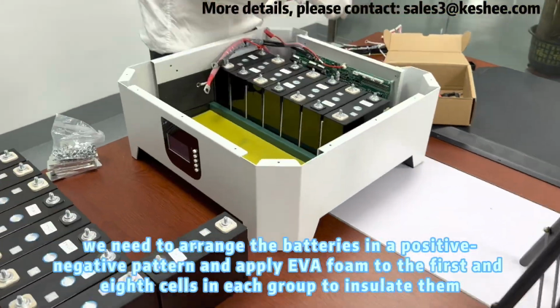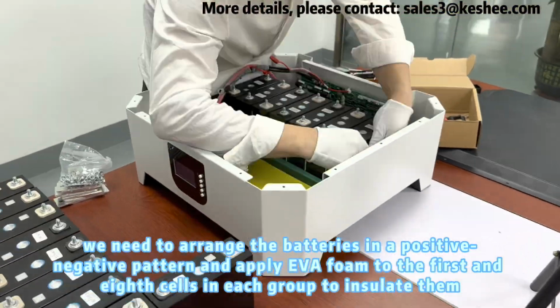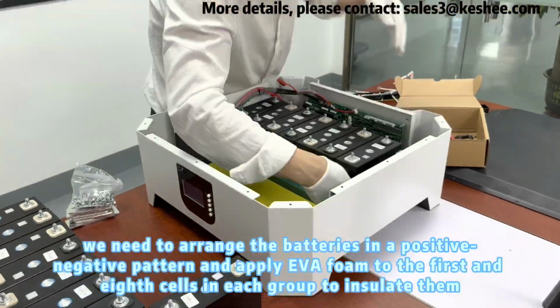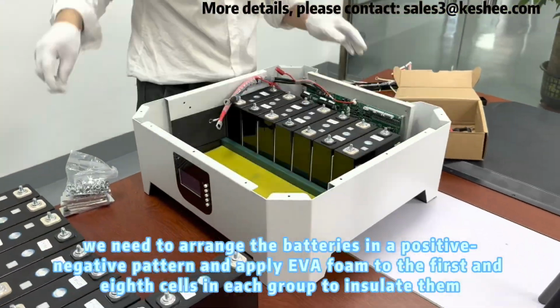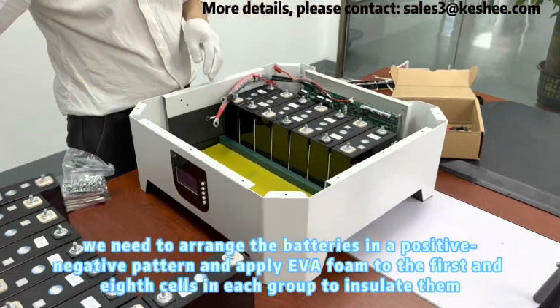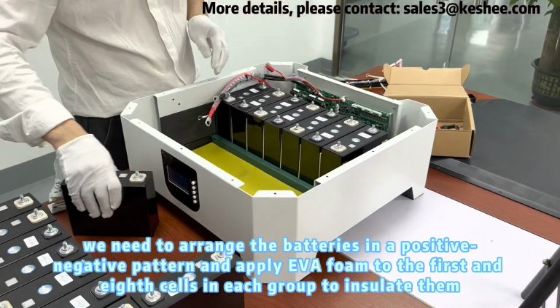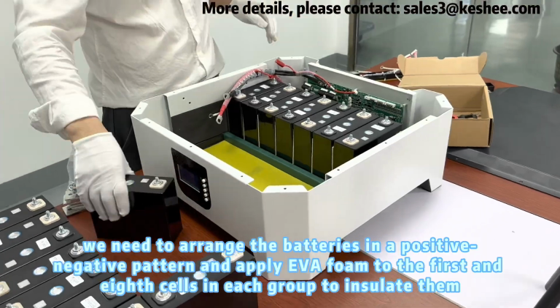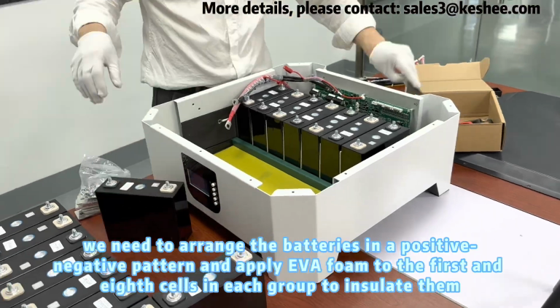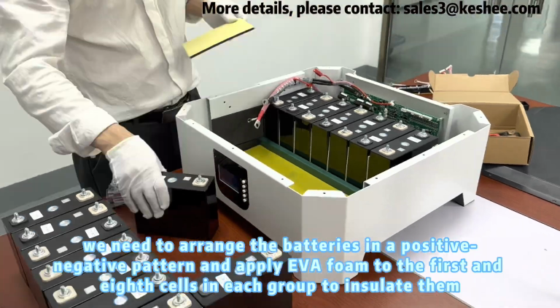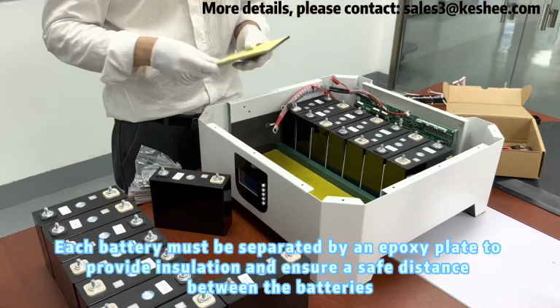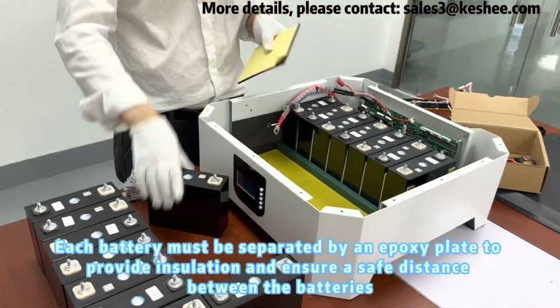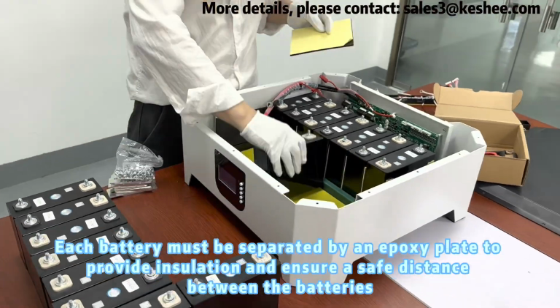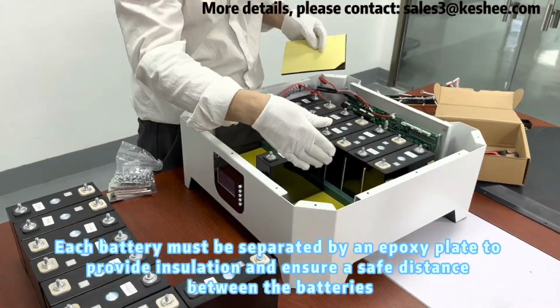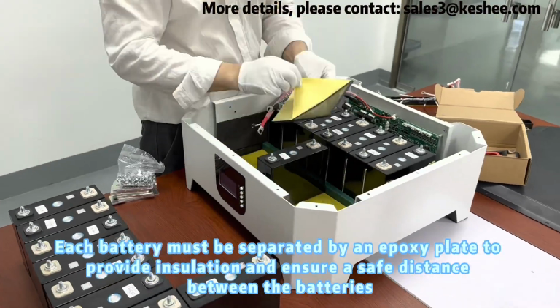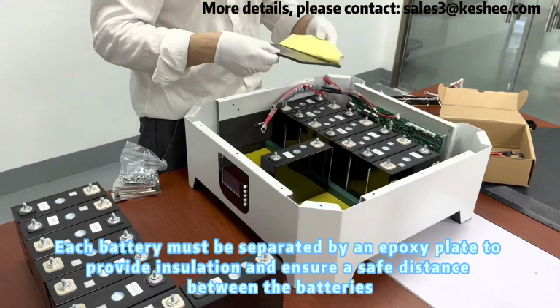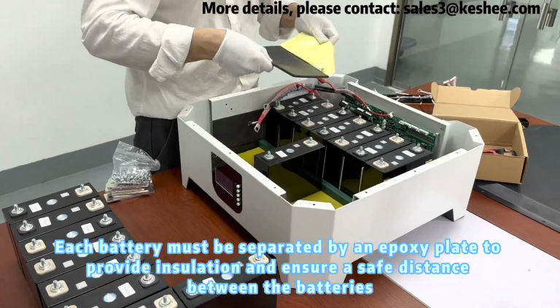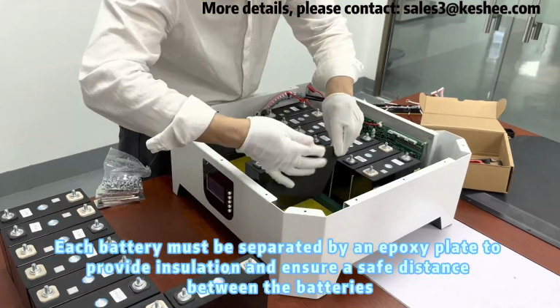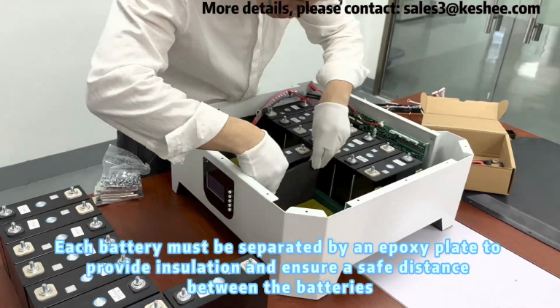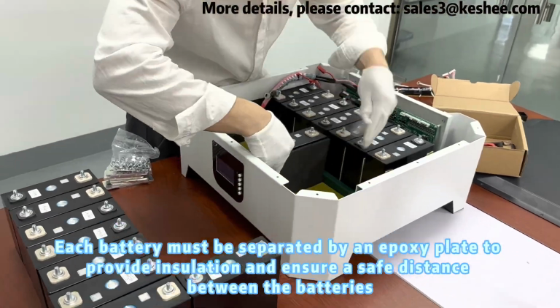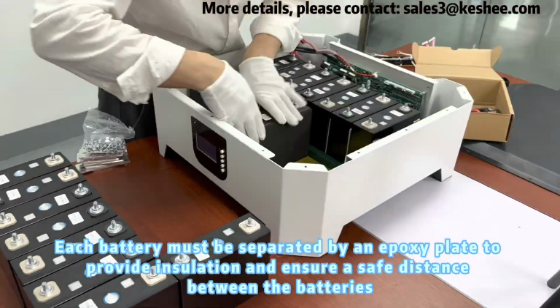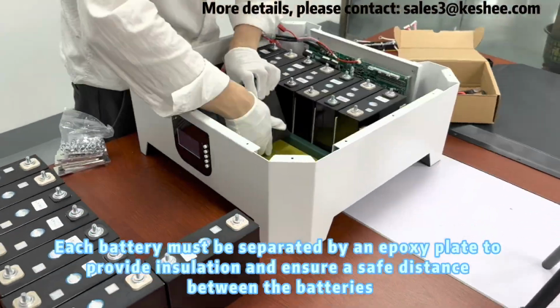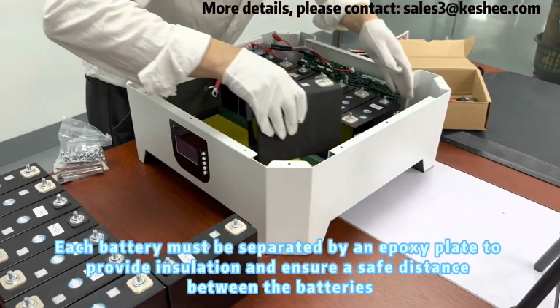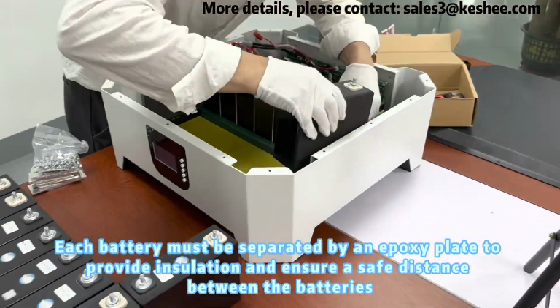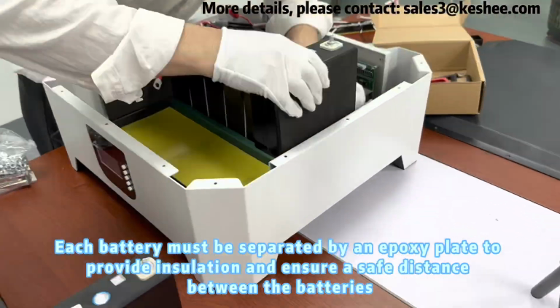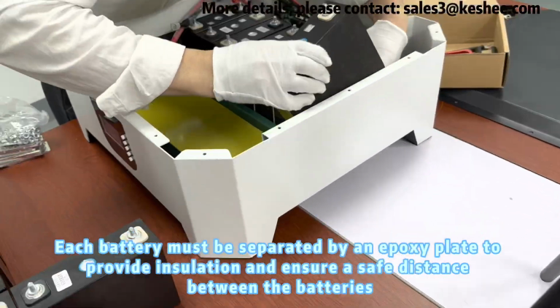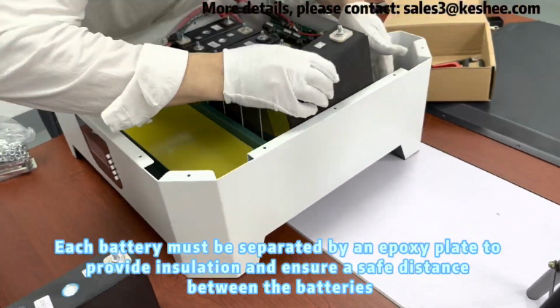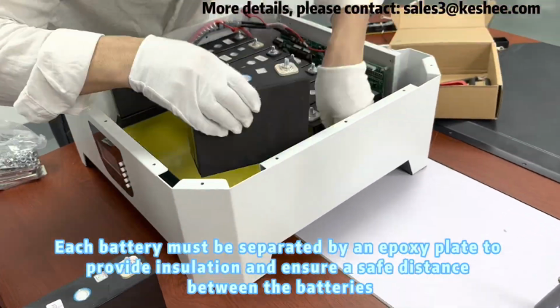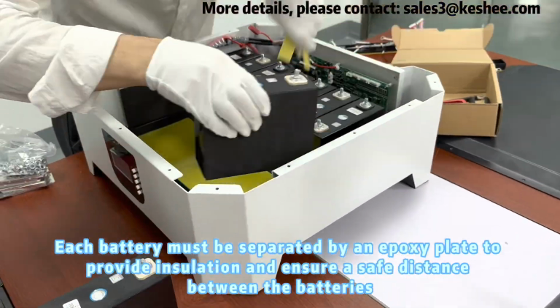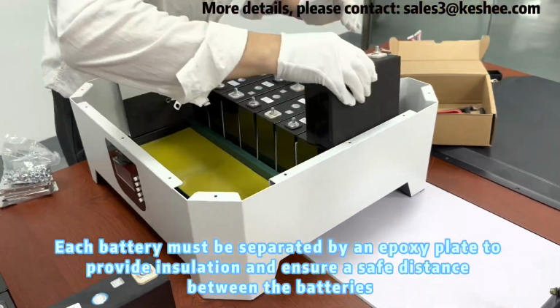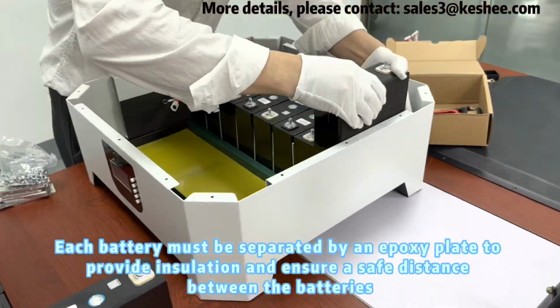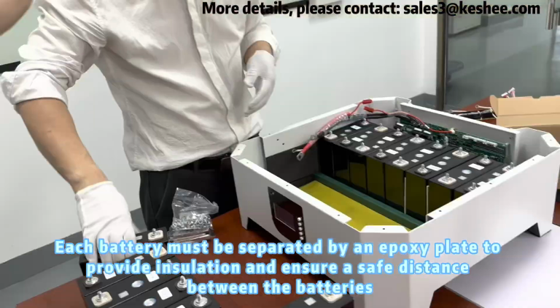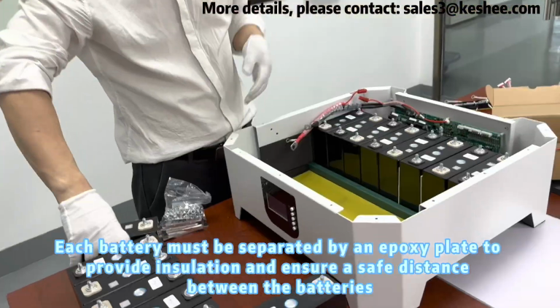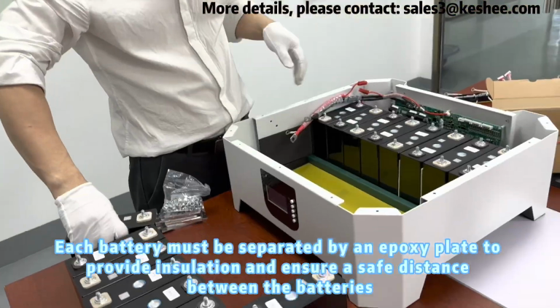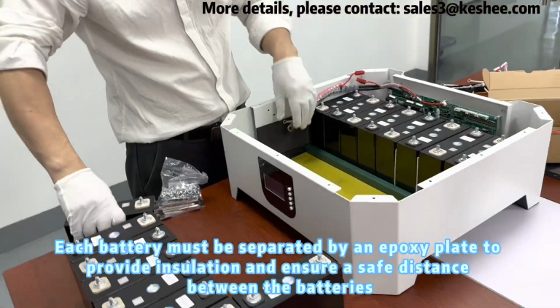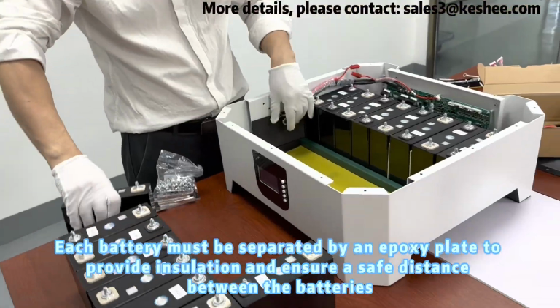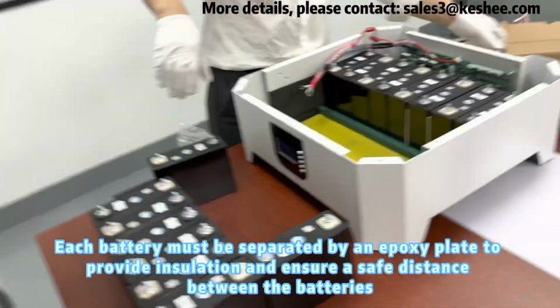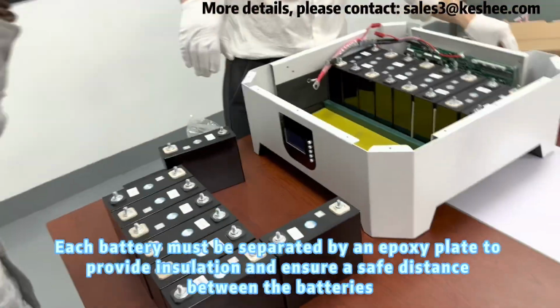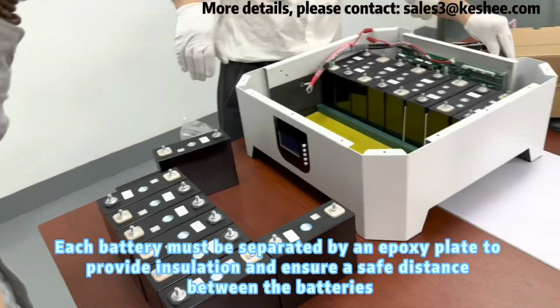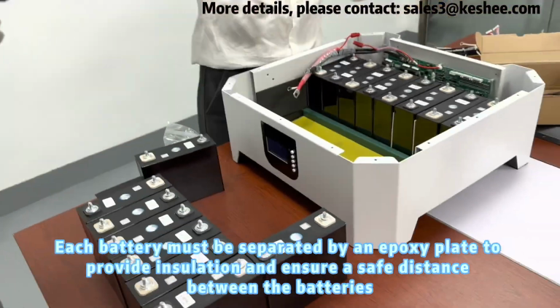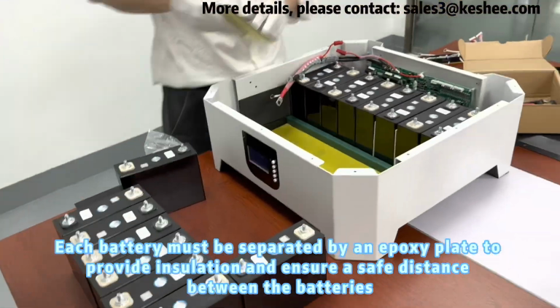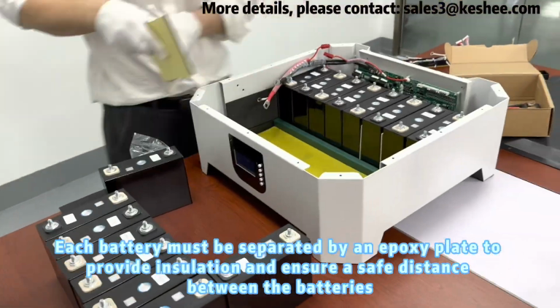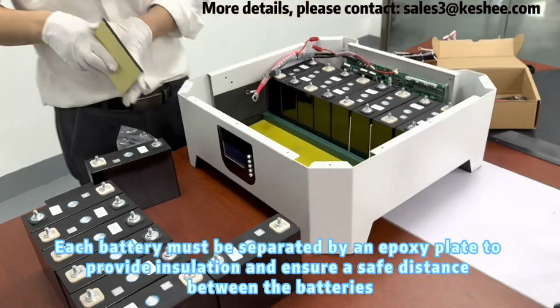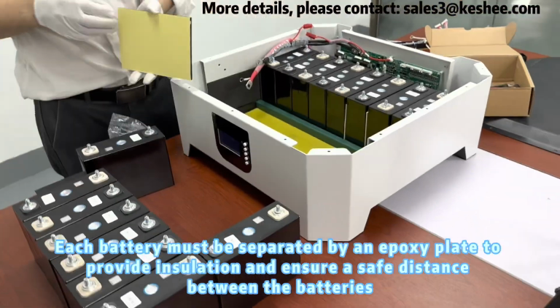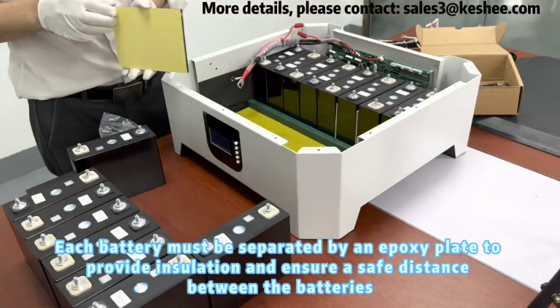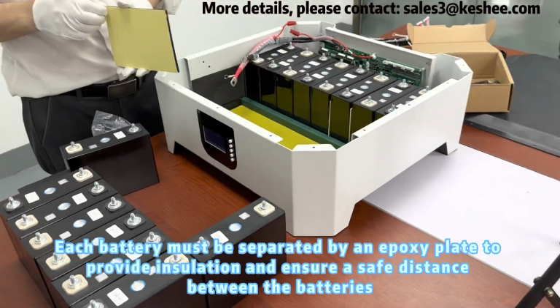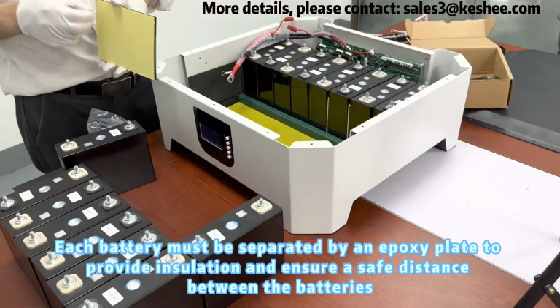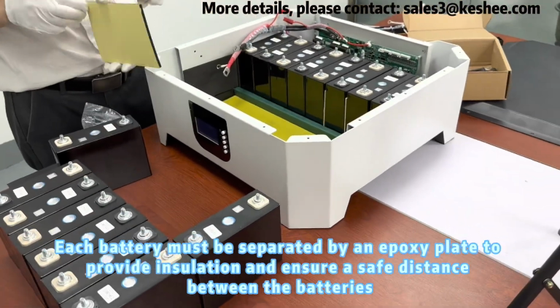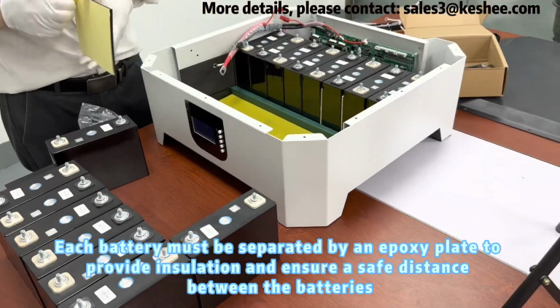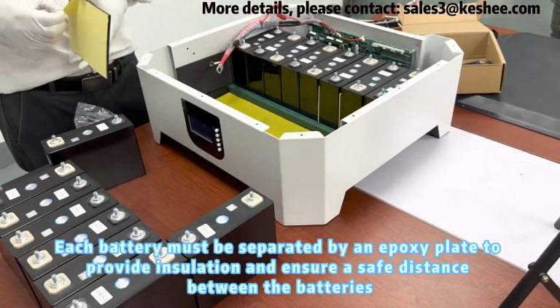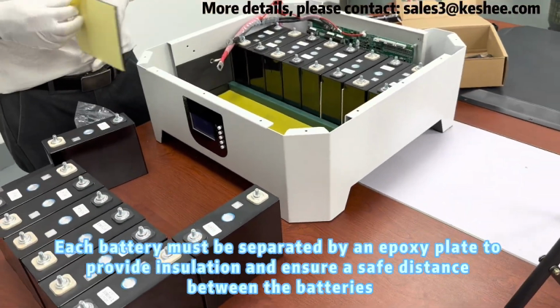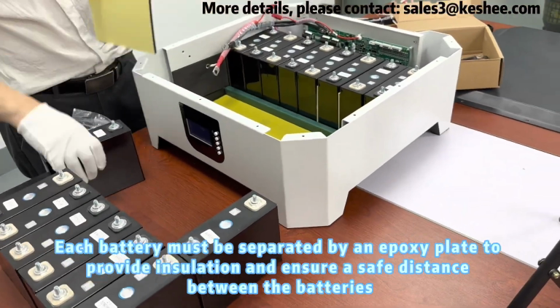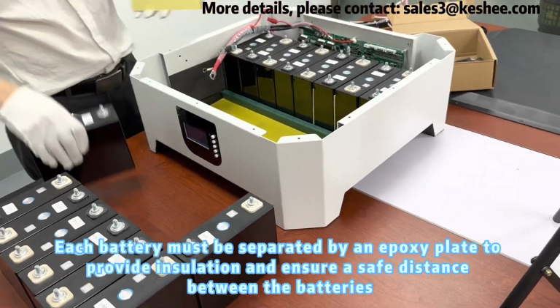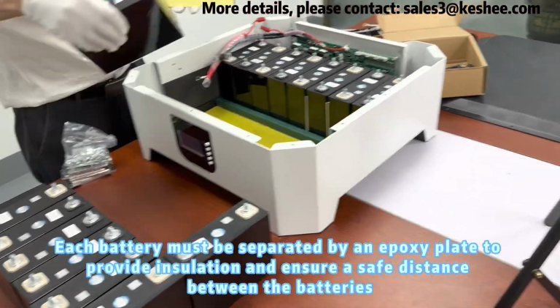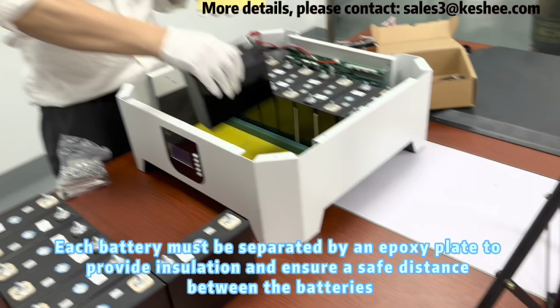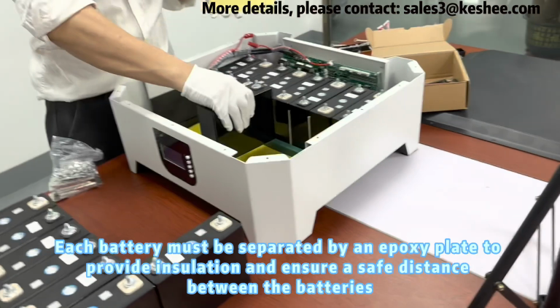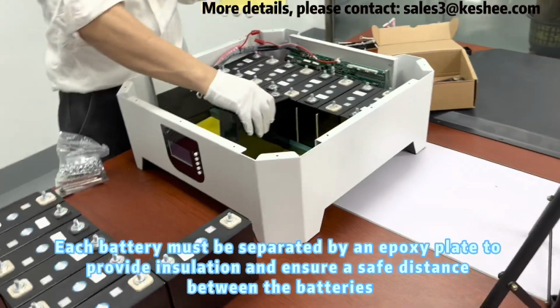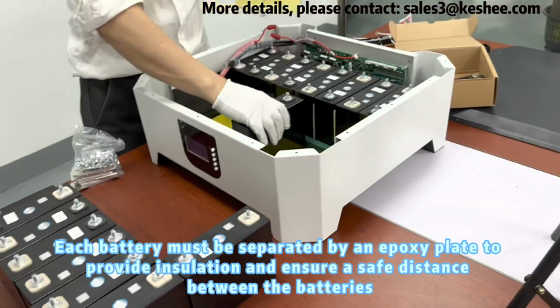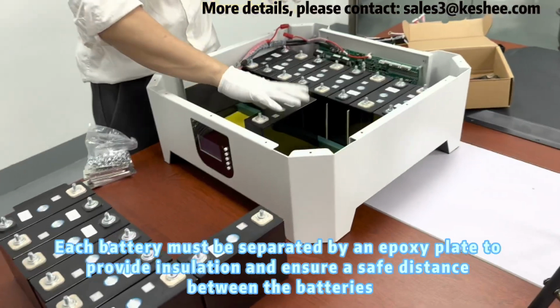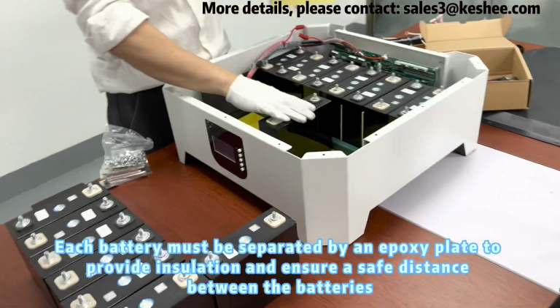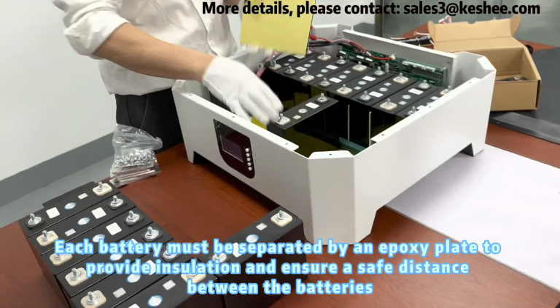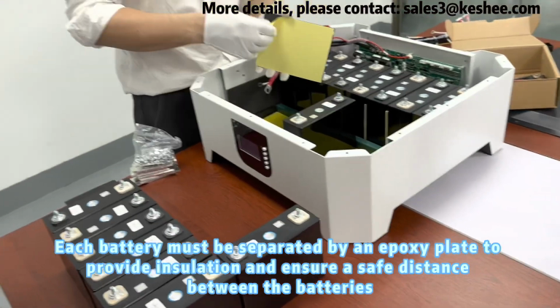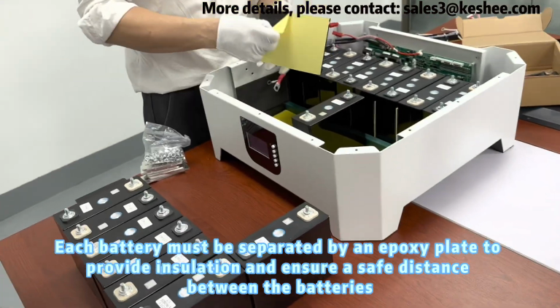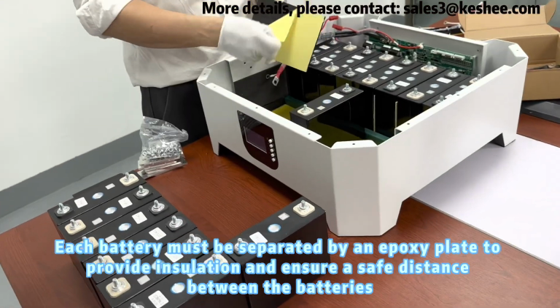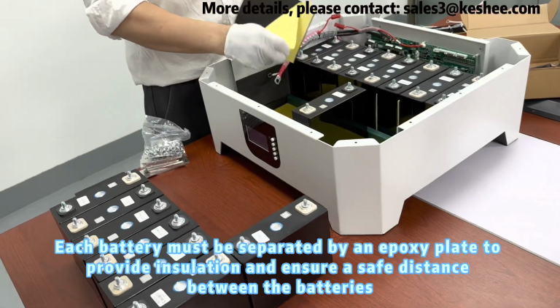Each battery must be separated by an epoxy plate to provide insulation and ensure a safe distance between the batteries.